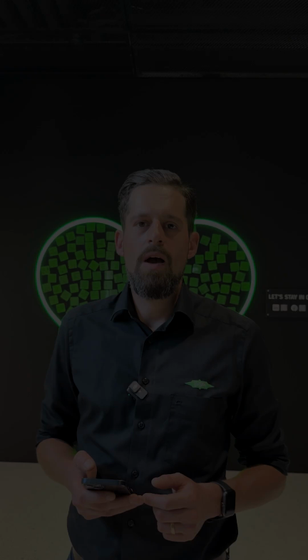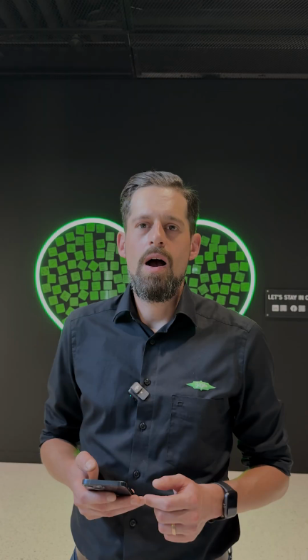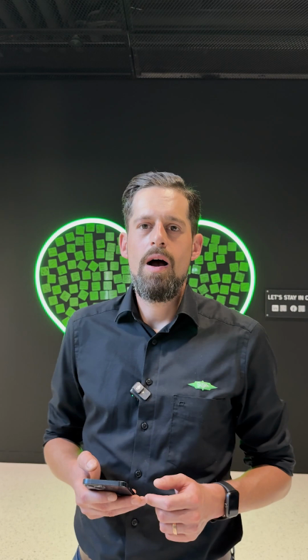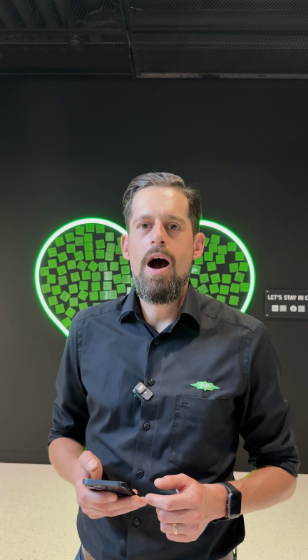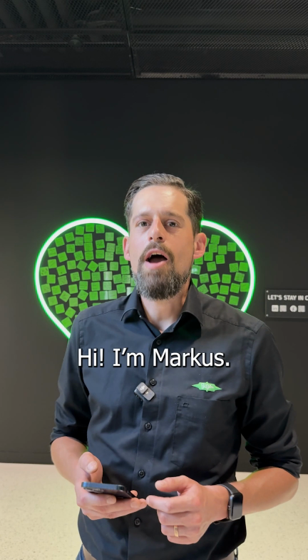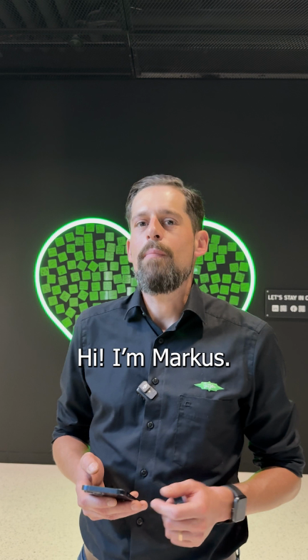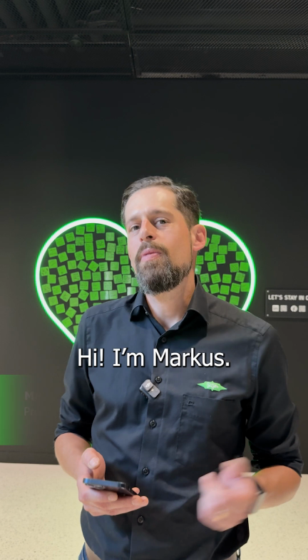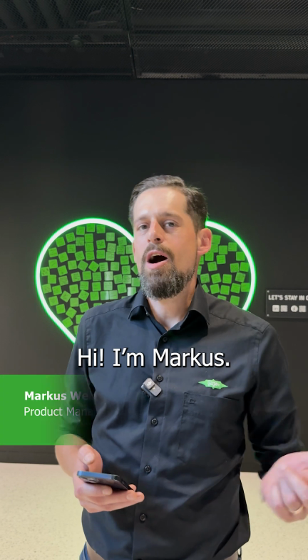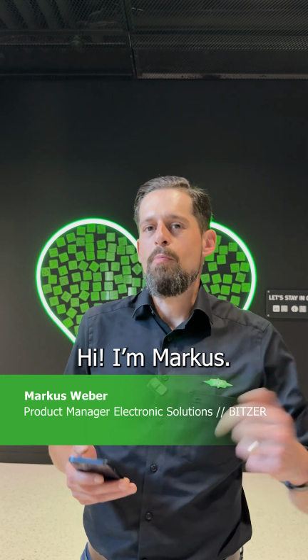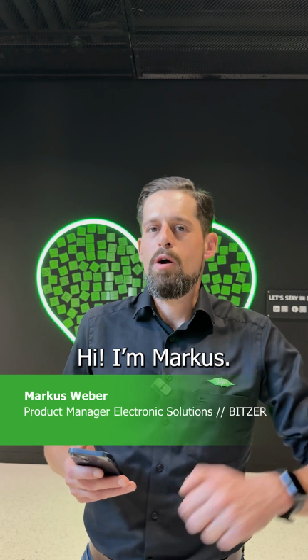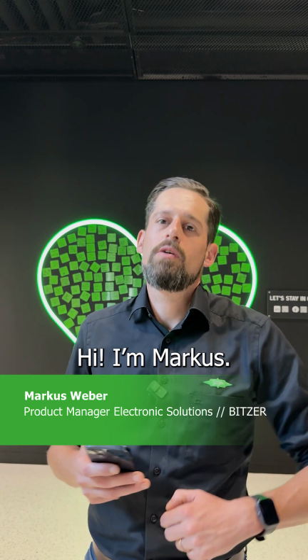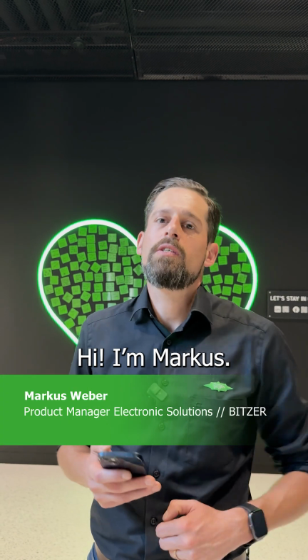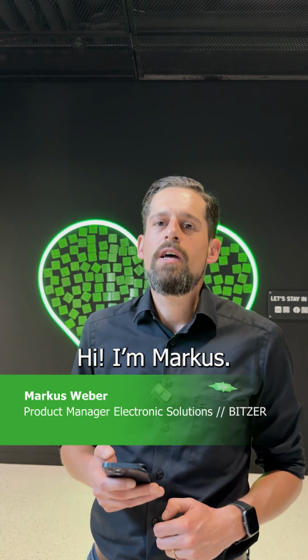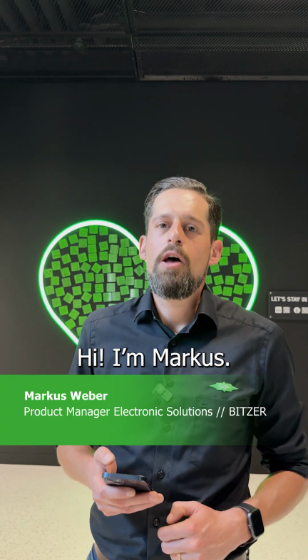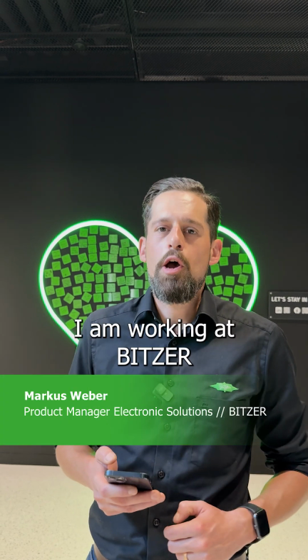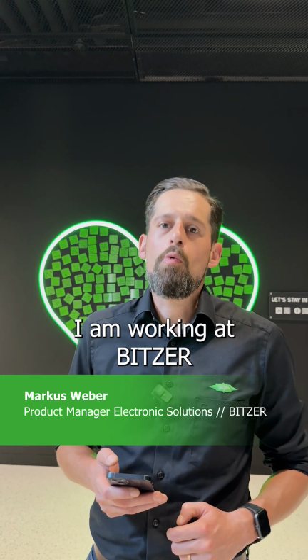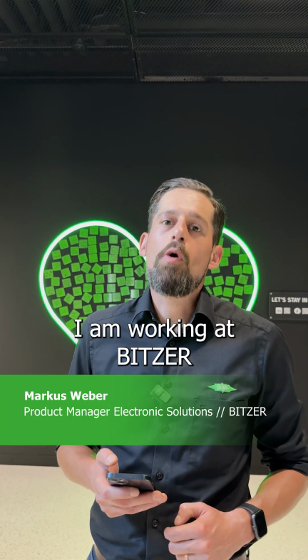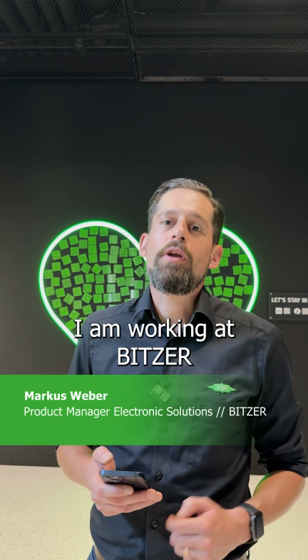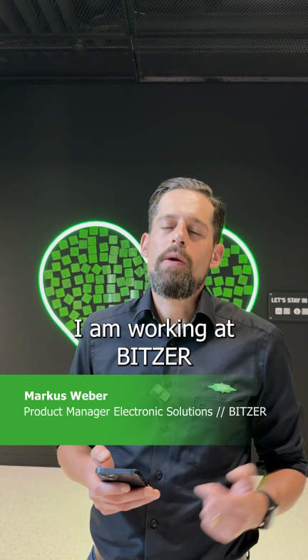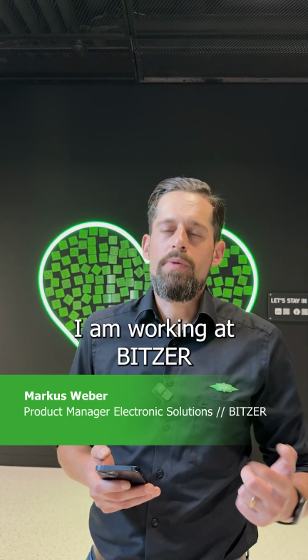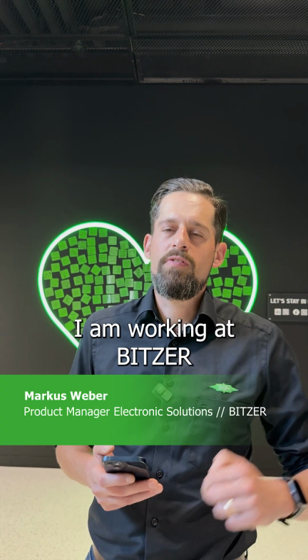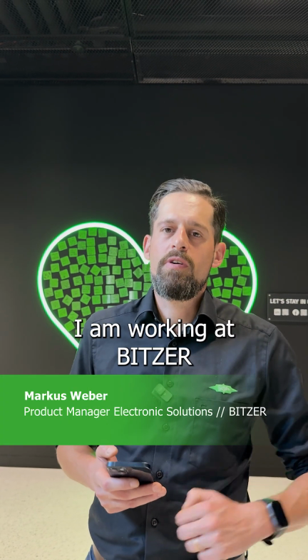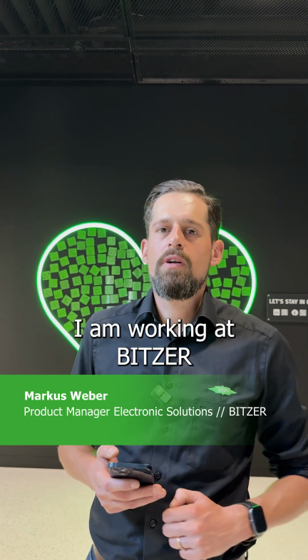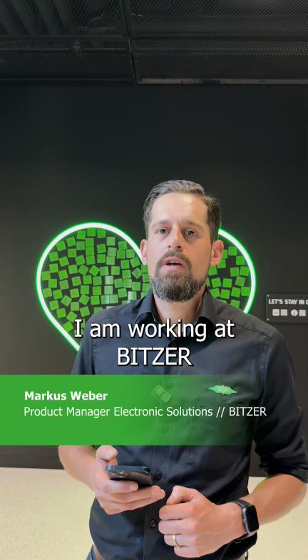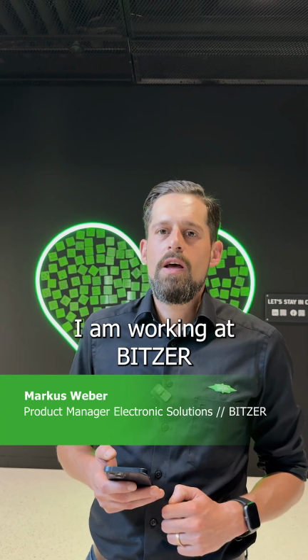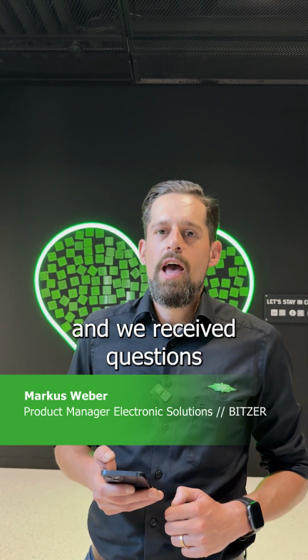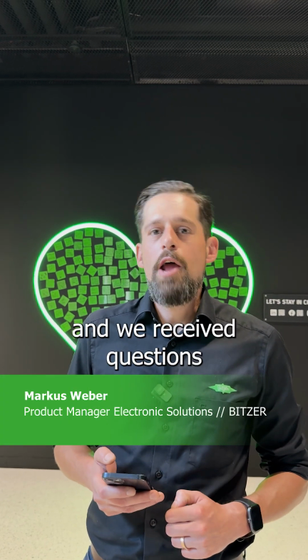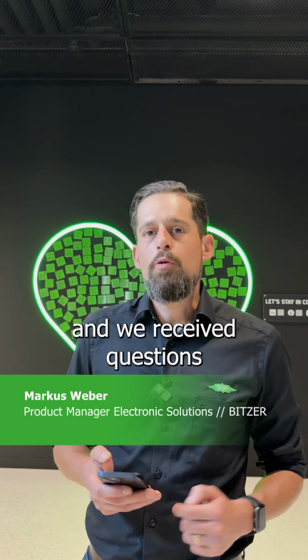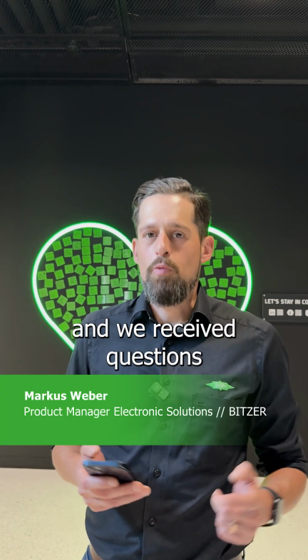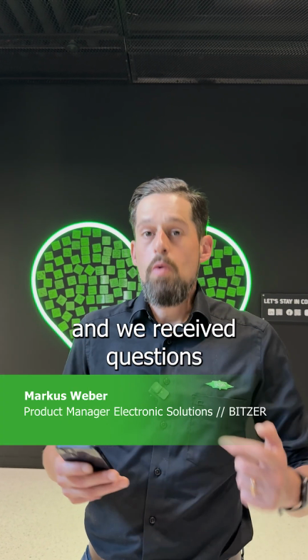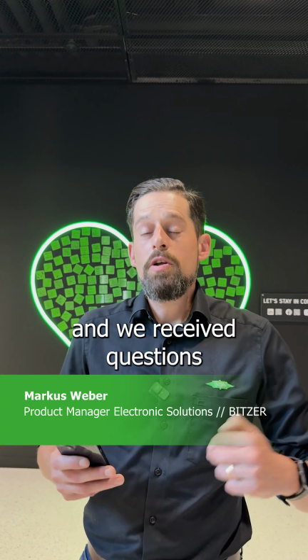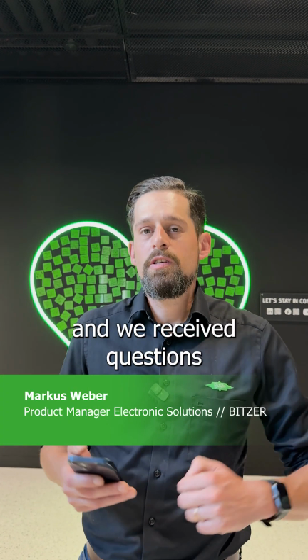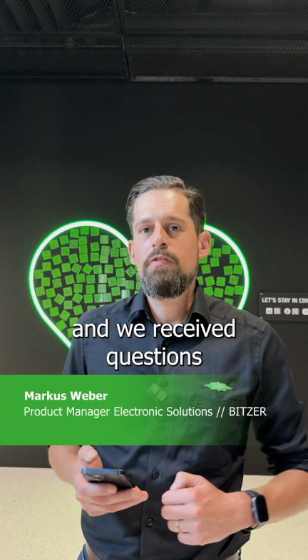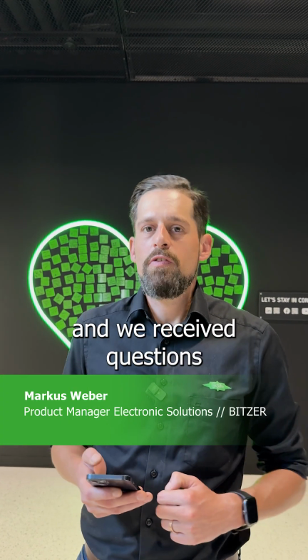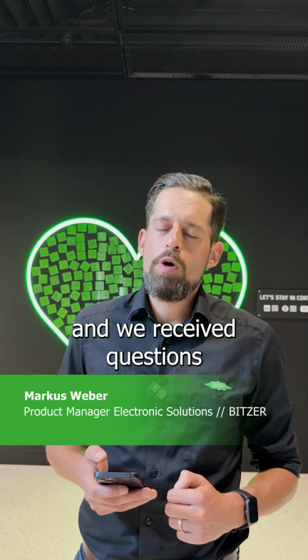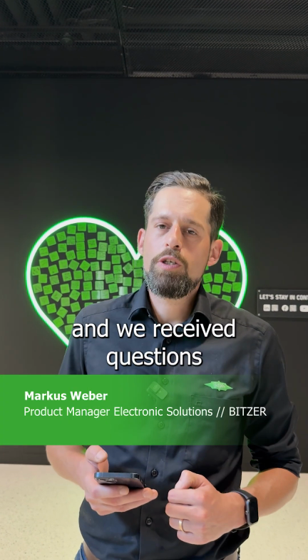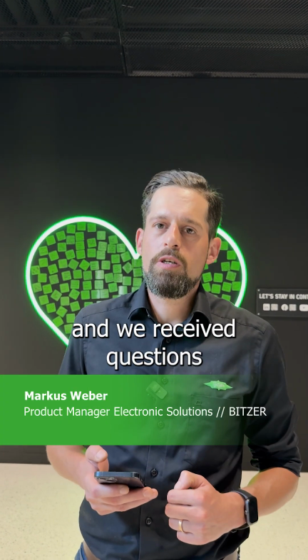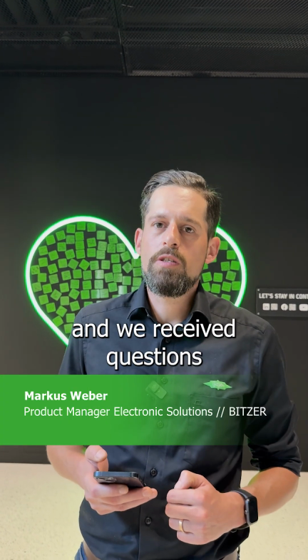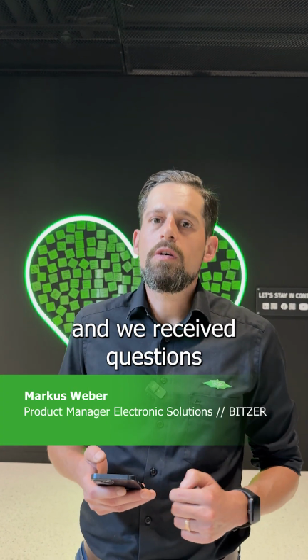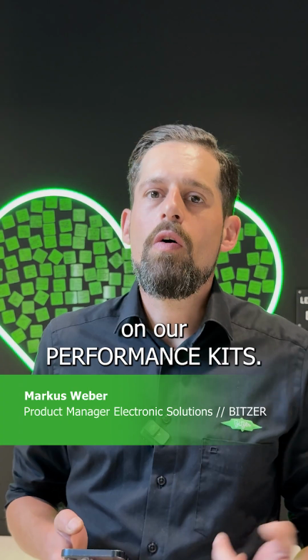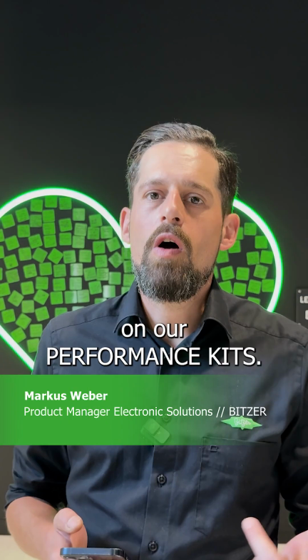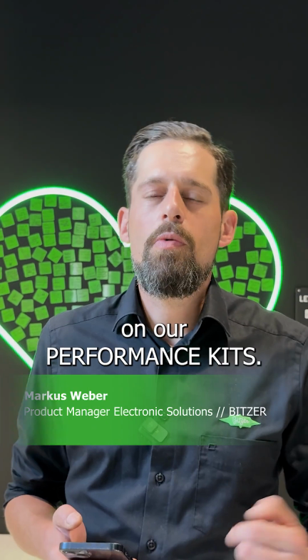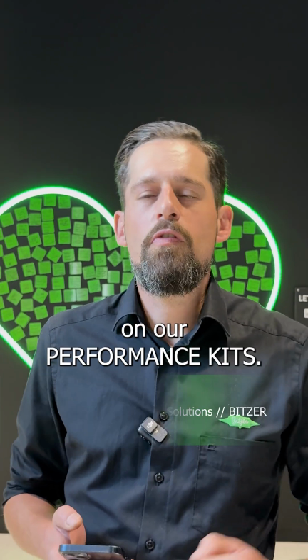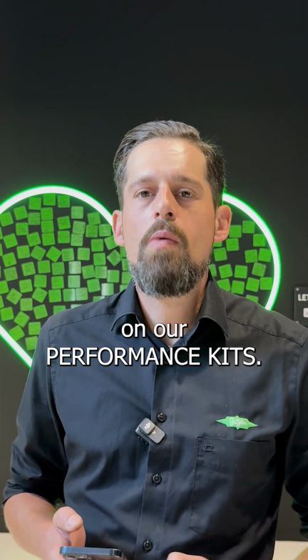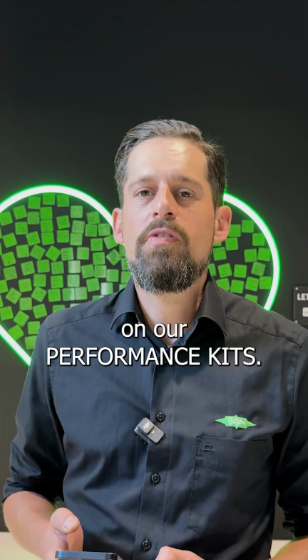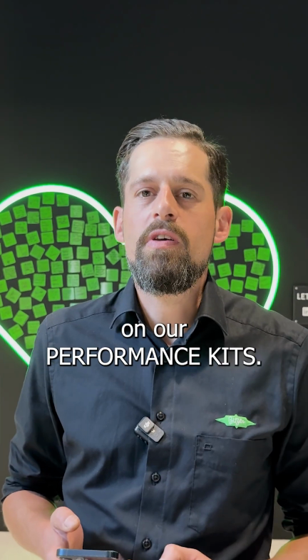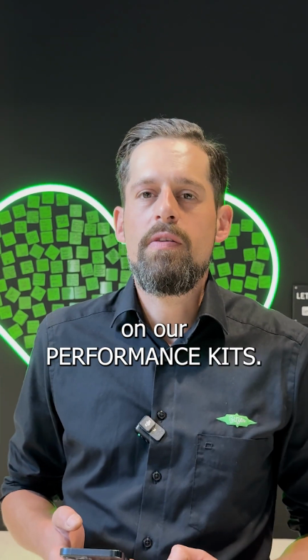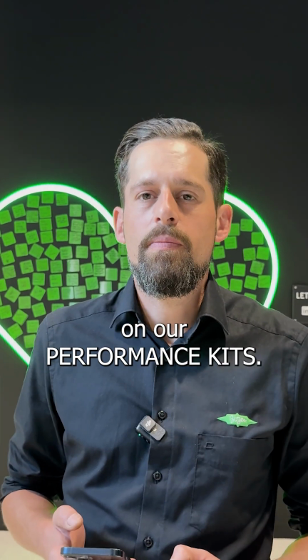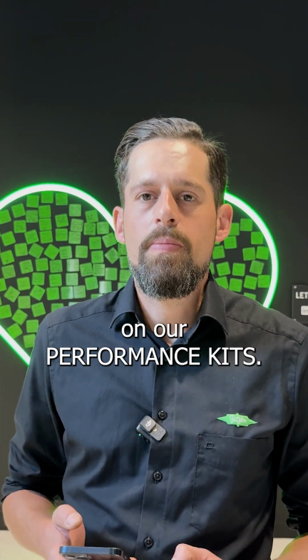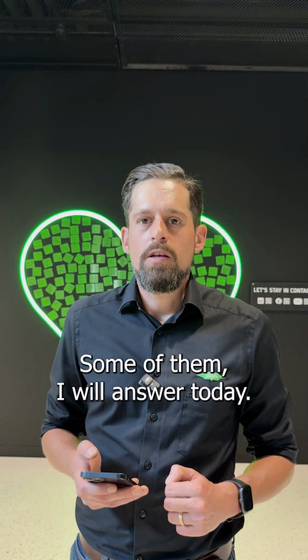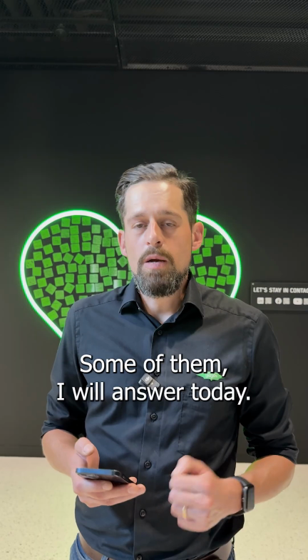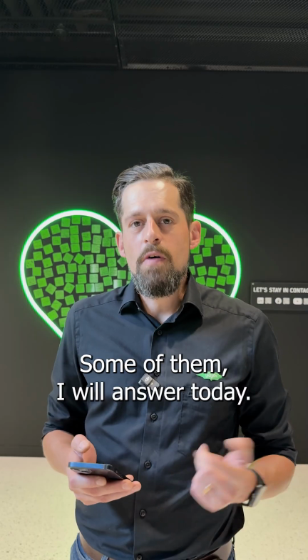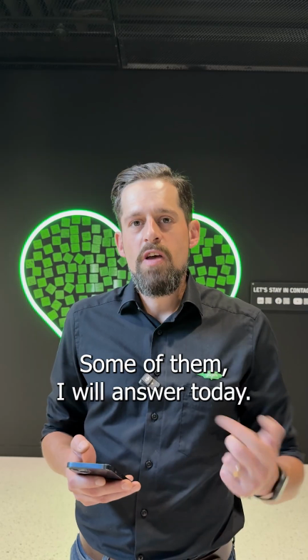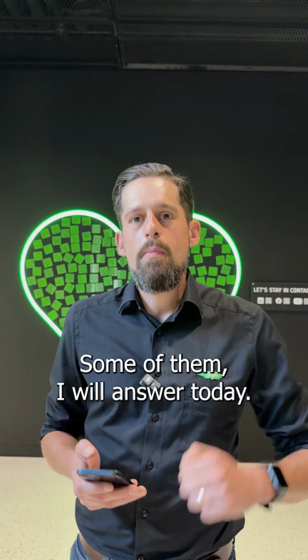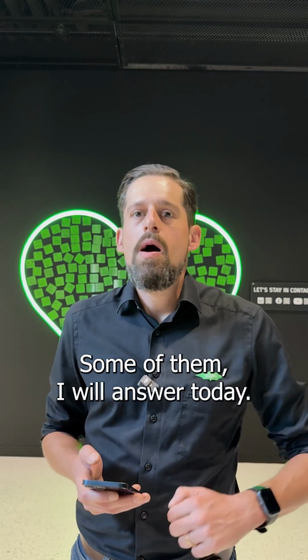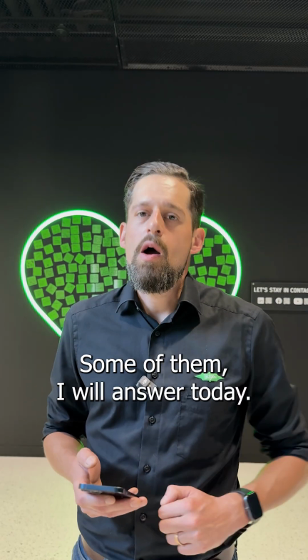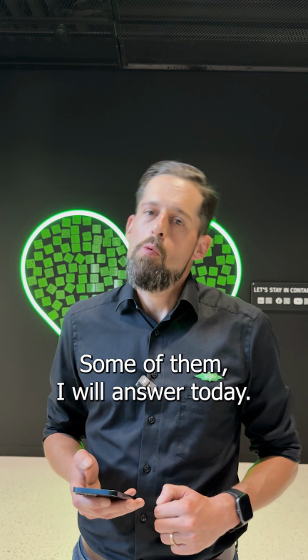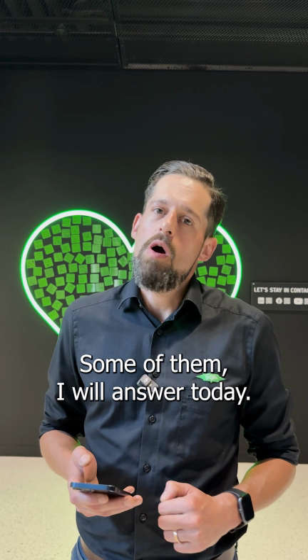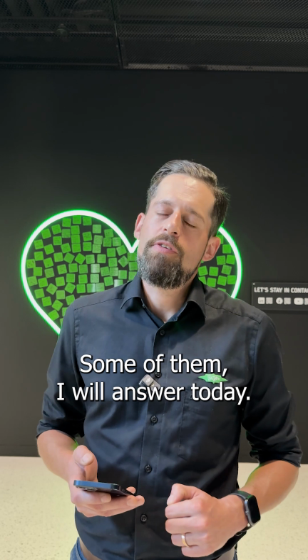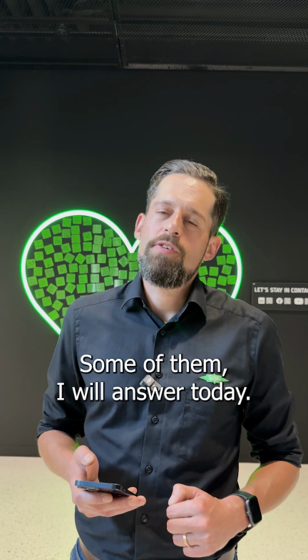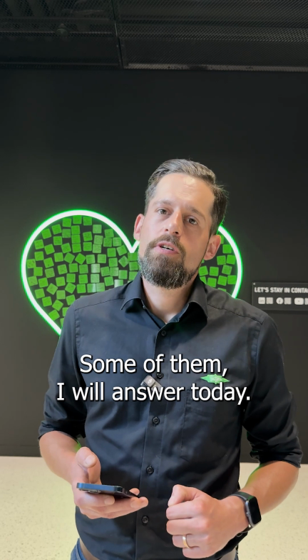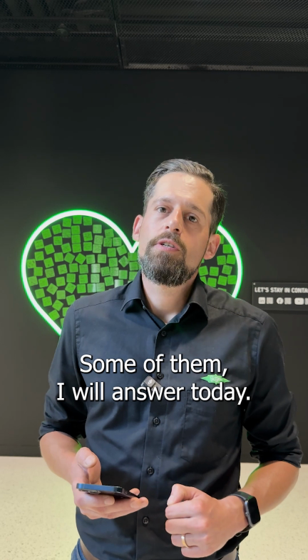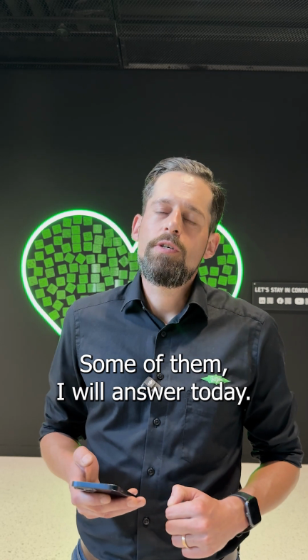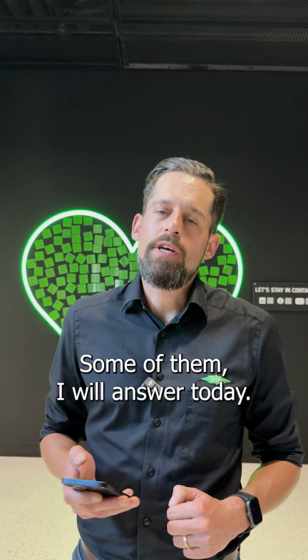Hi, I'm Markus and I work at Bitzer. We received questions on our performance kits, and some of them I will answer today.